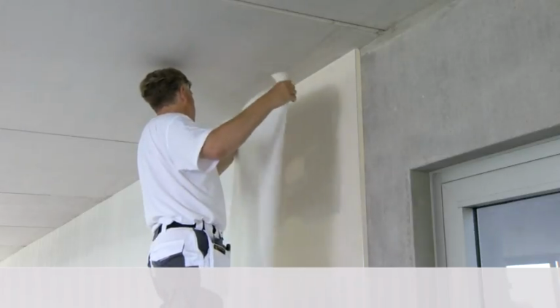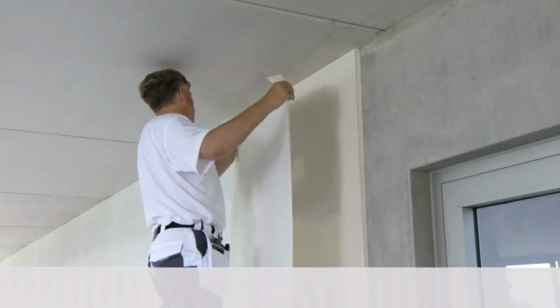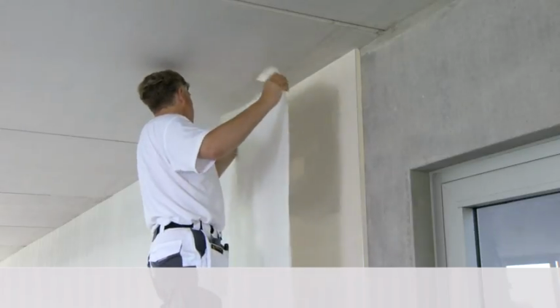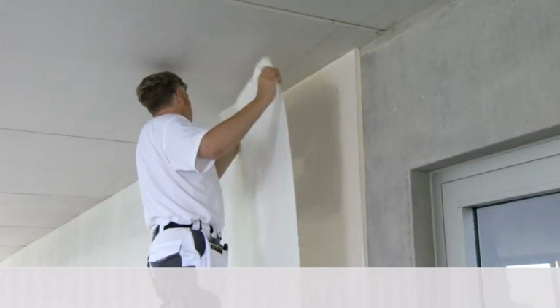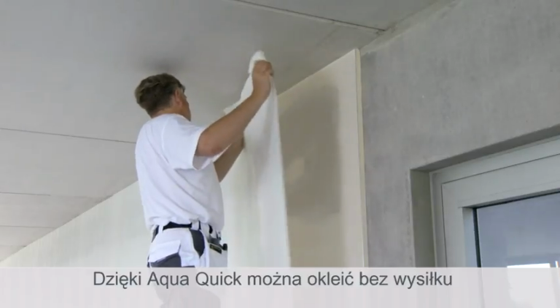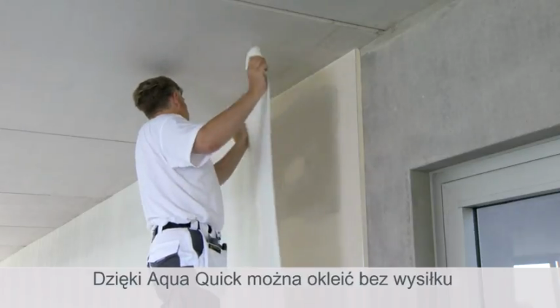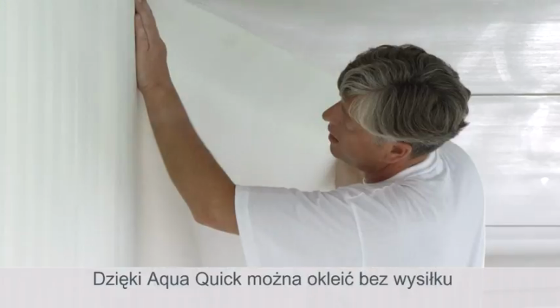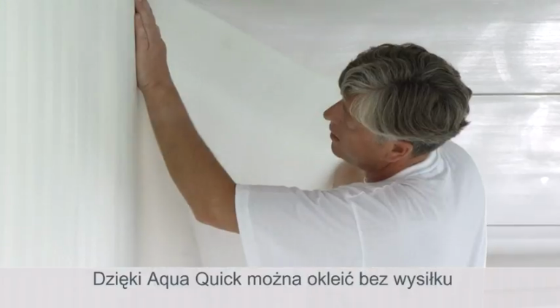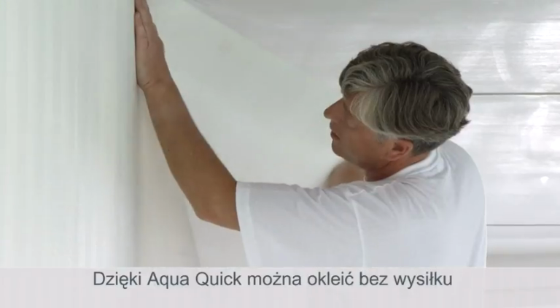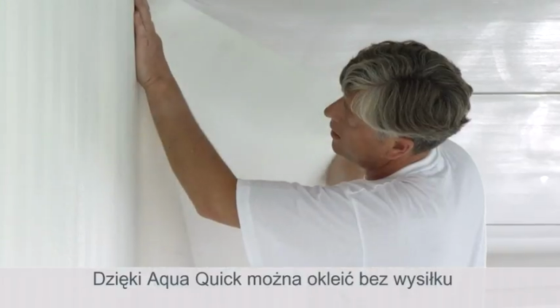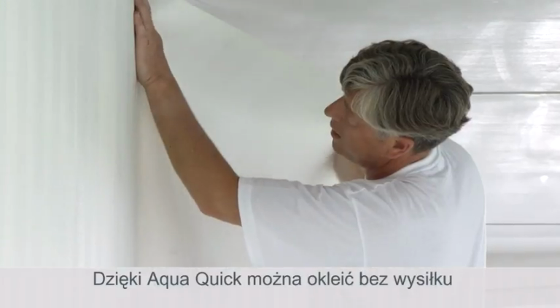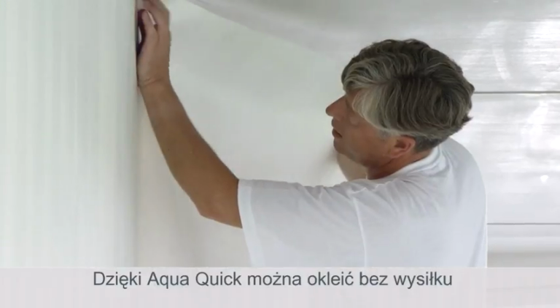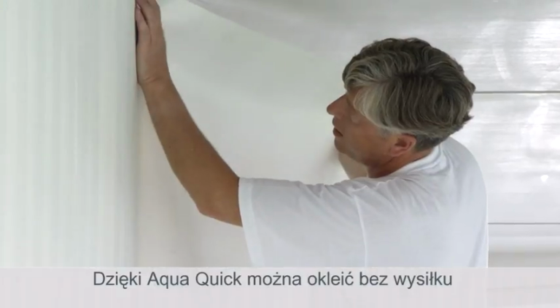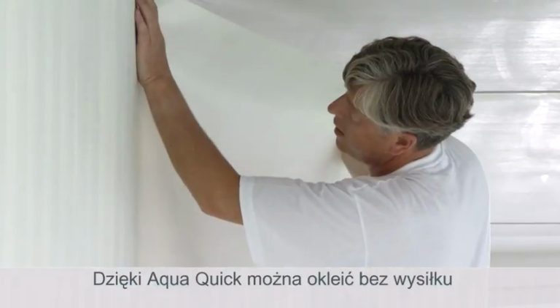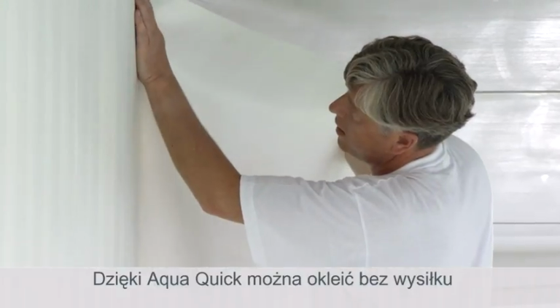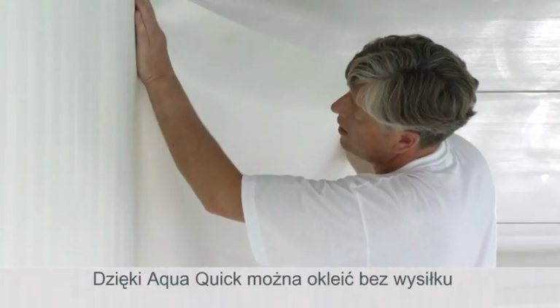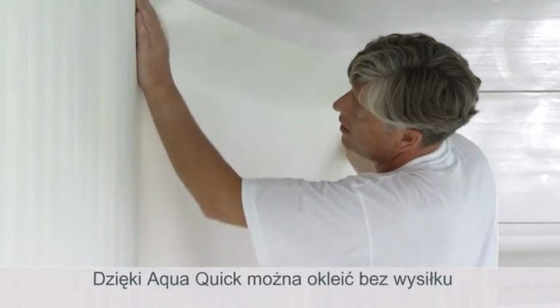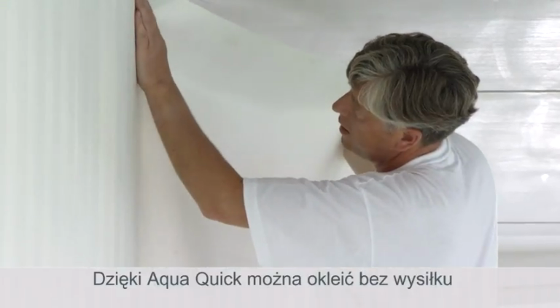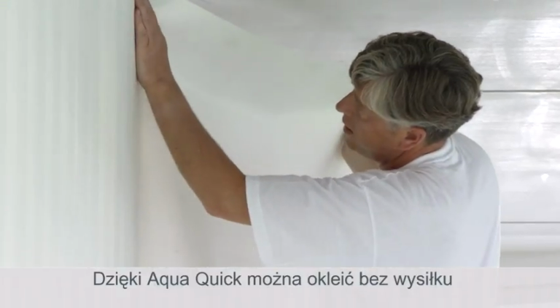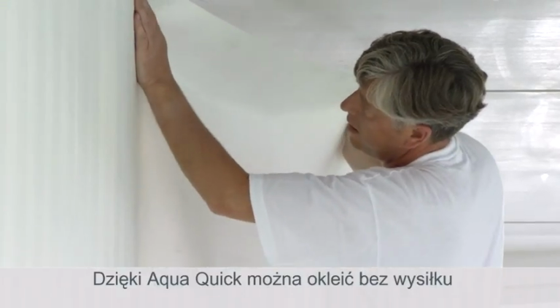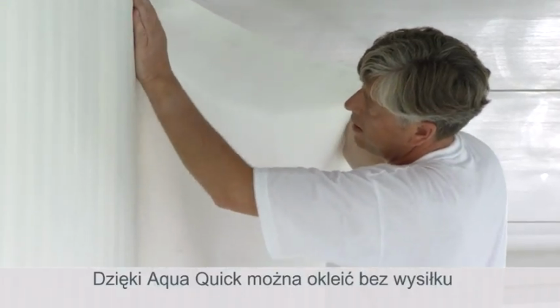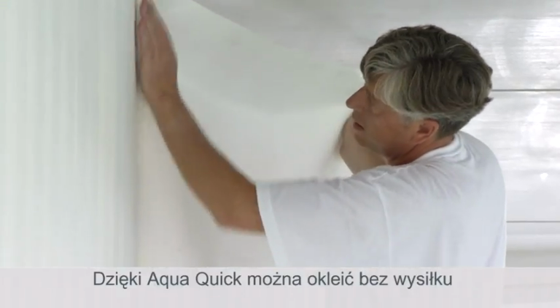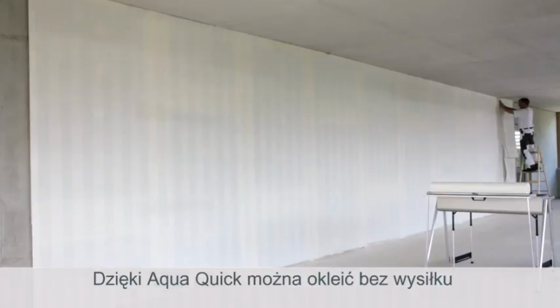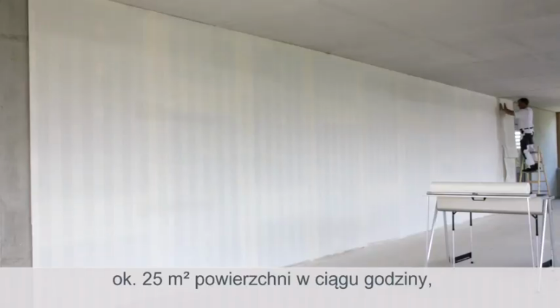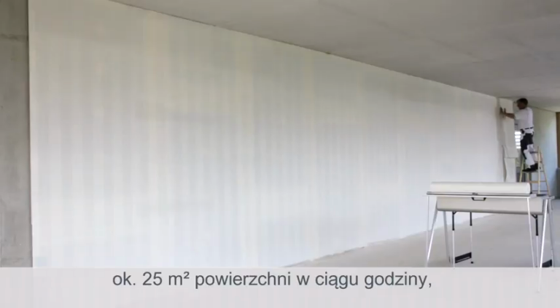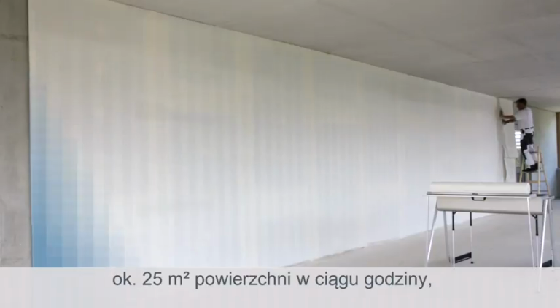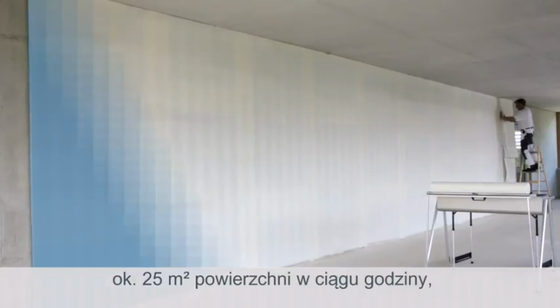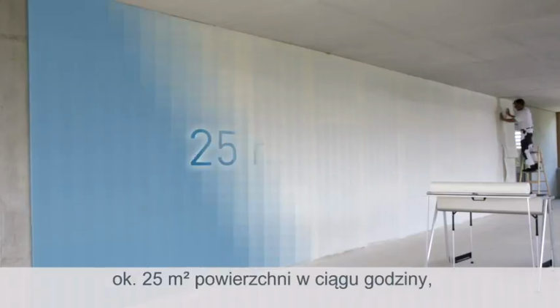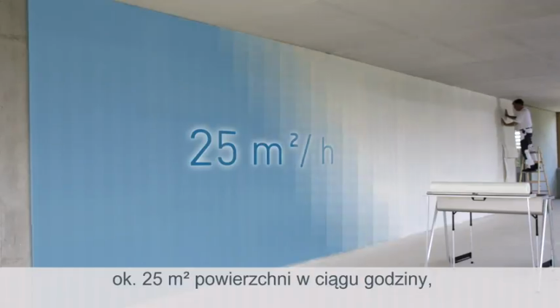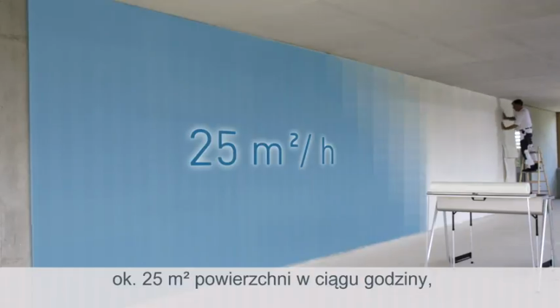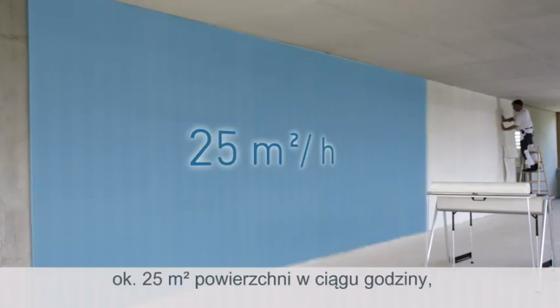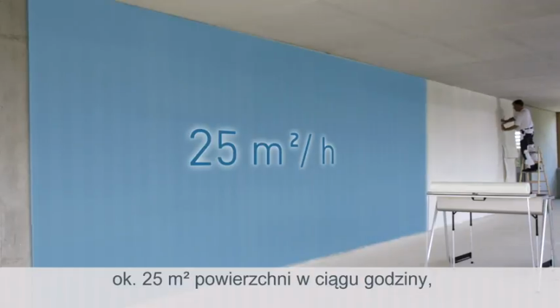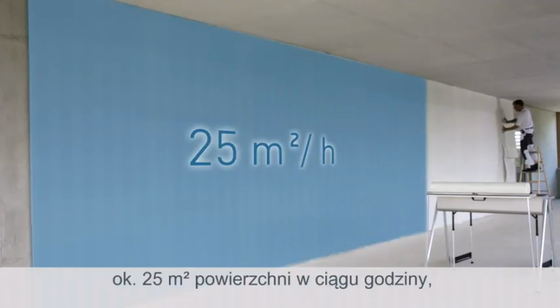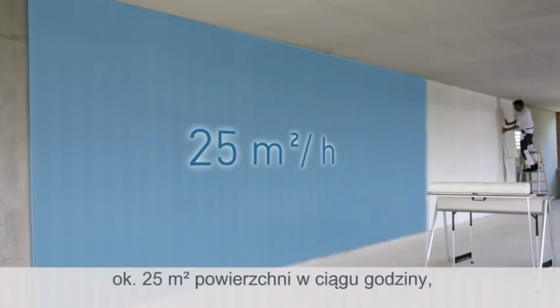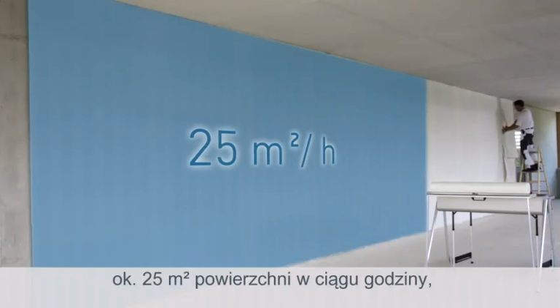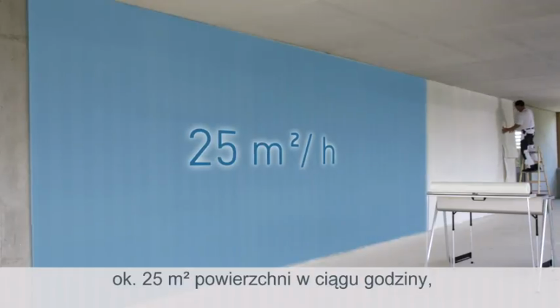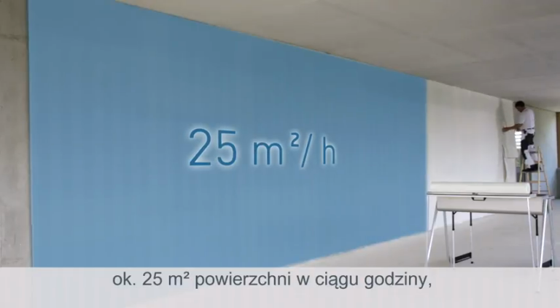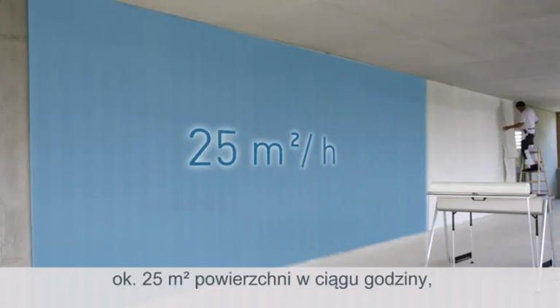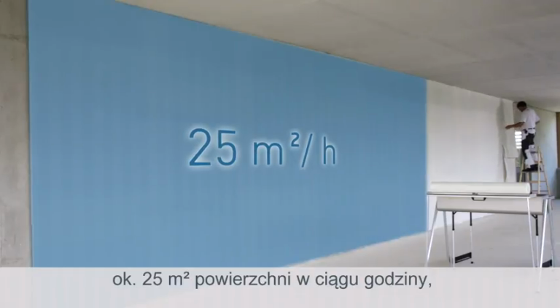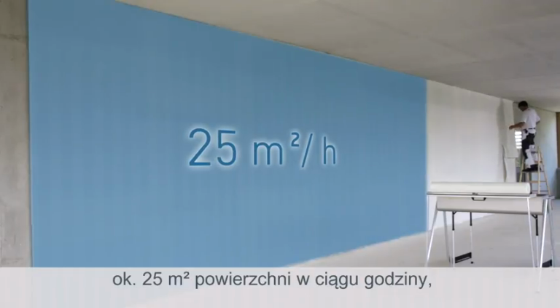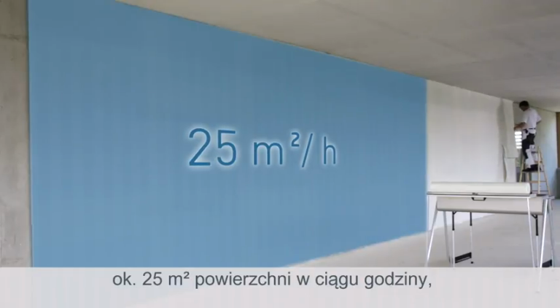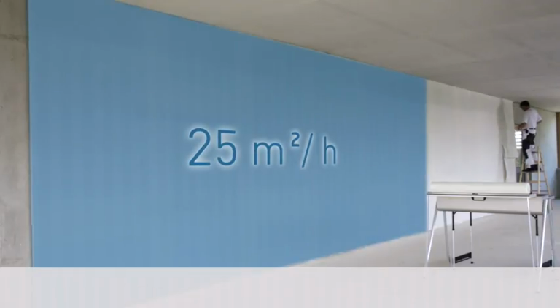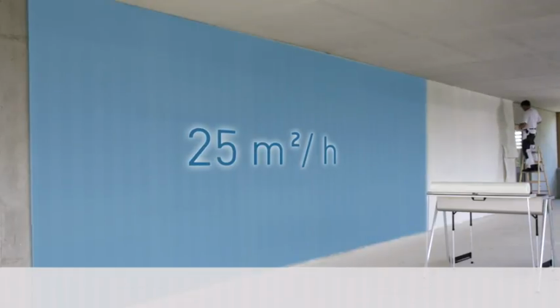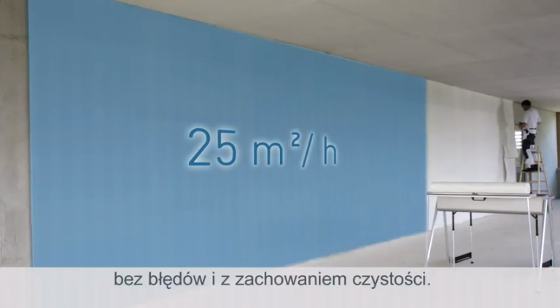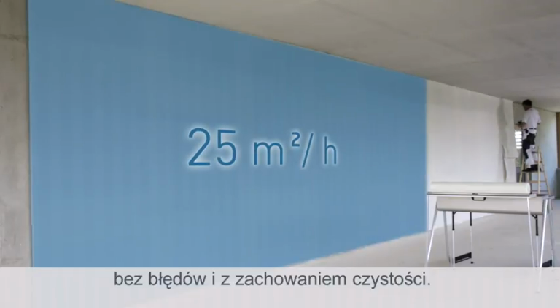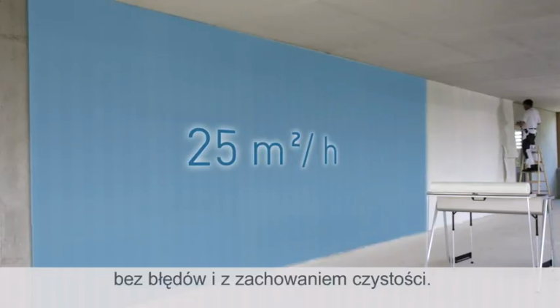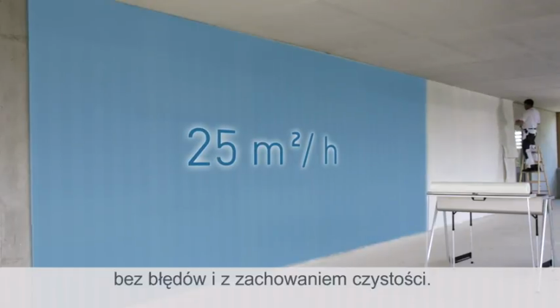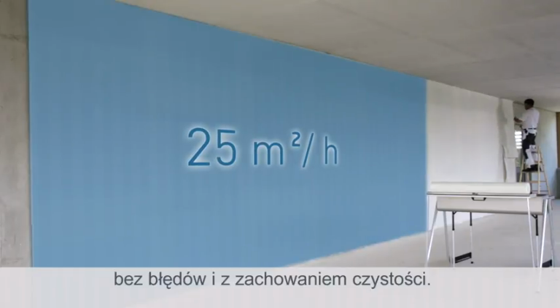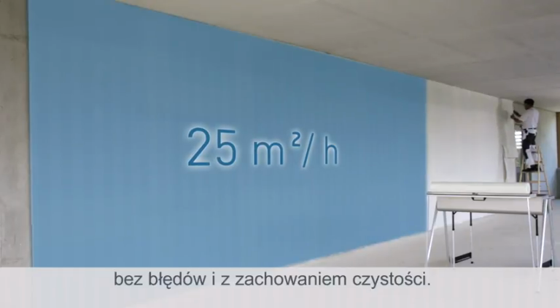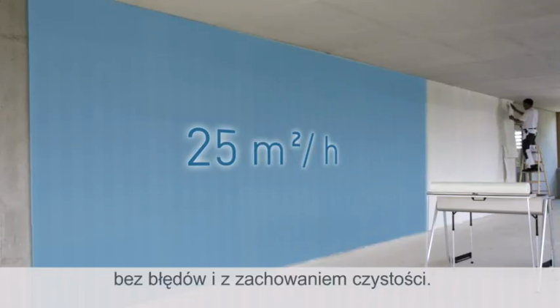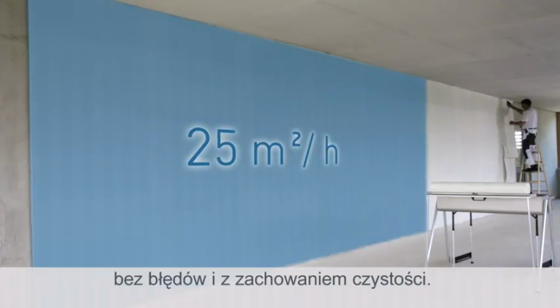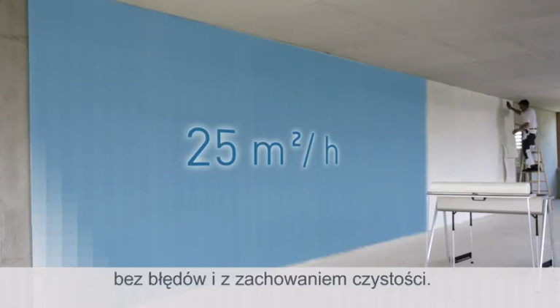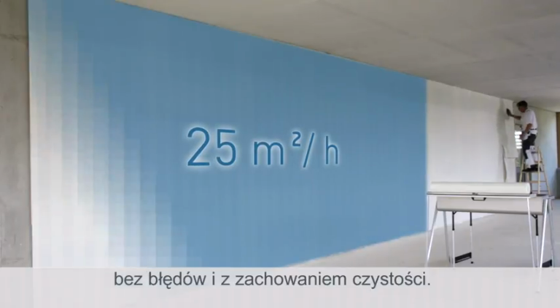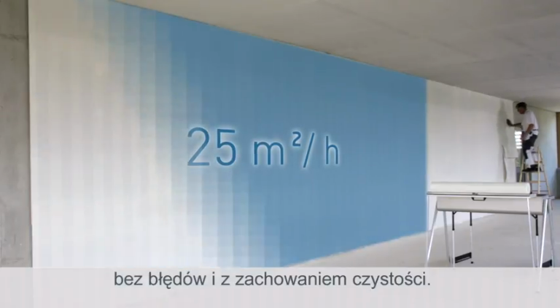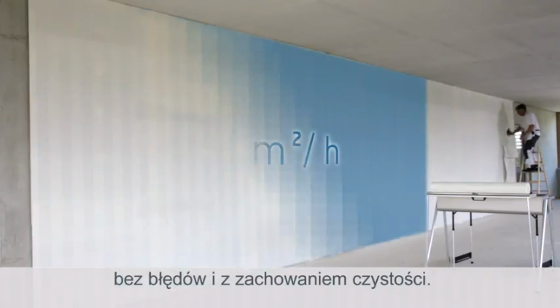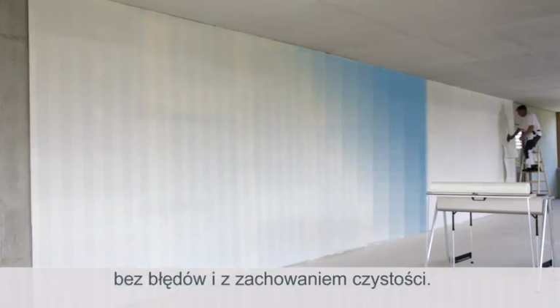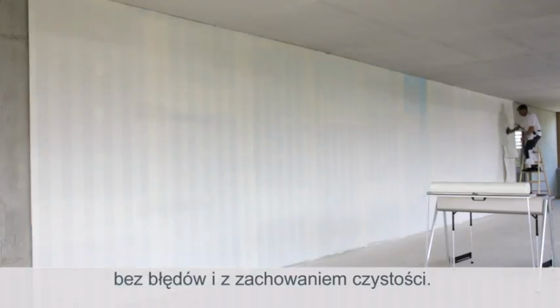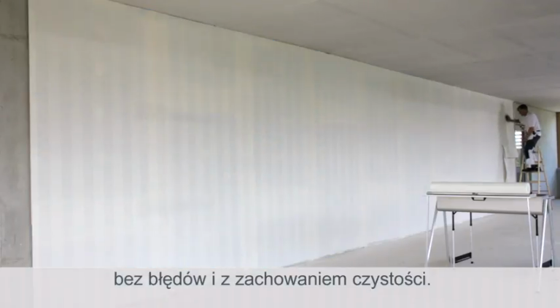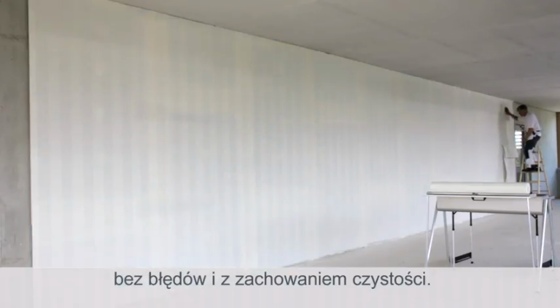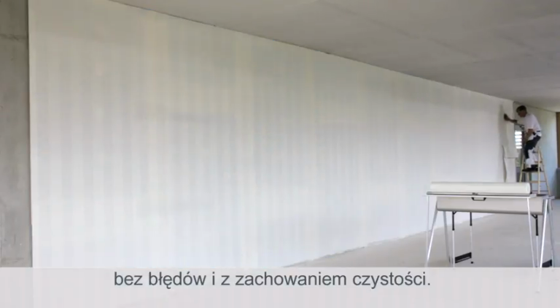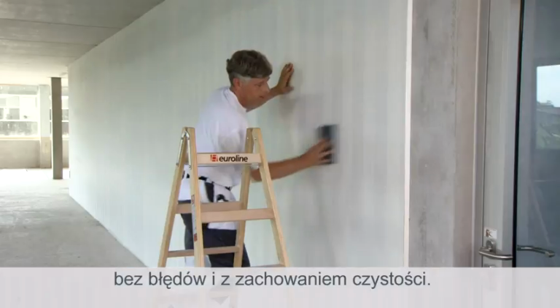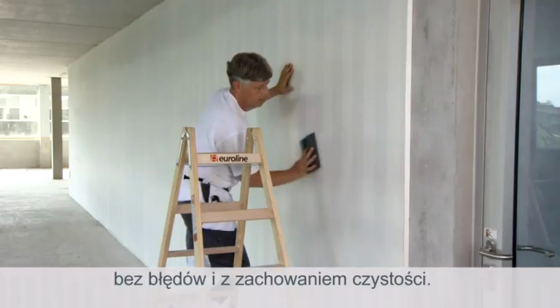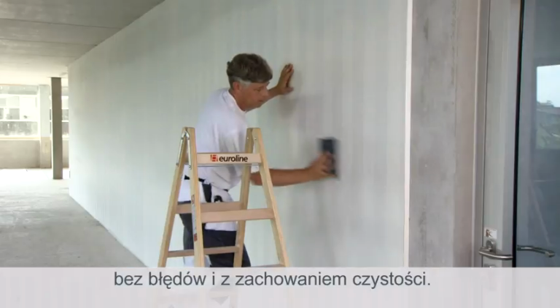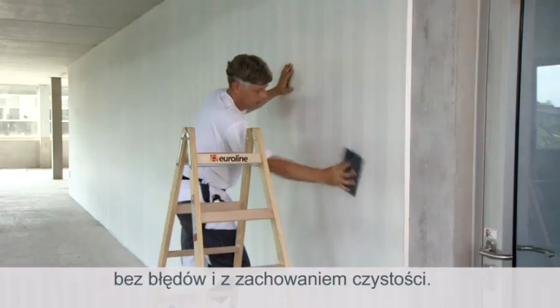With AquaQuick, you can finish on average 25 square meters per hour — clean, simple and without mistakes.